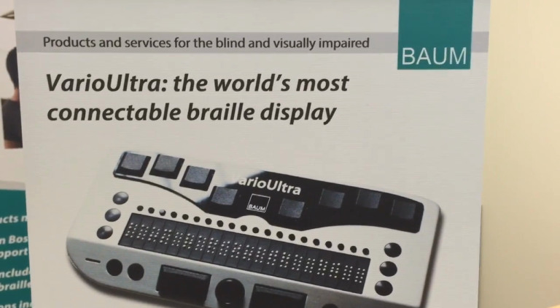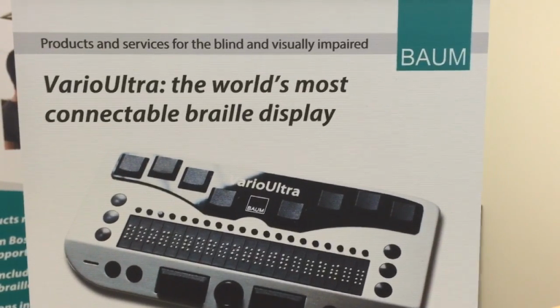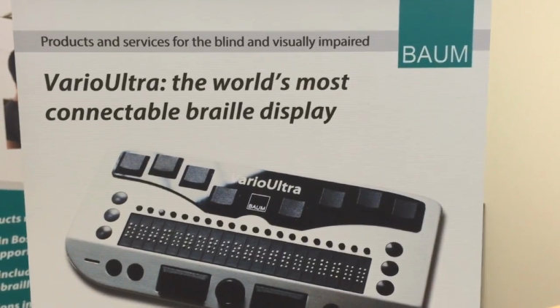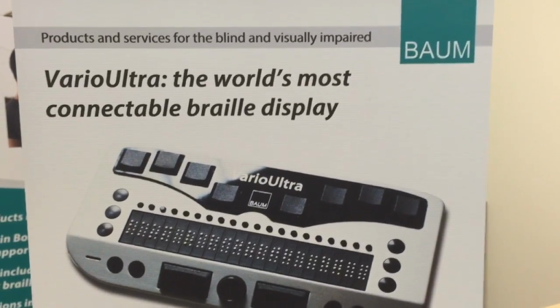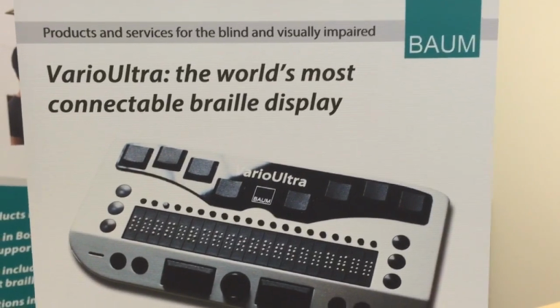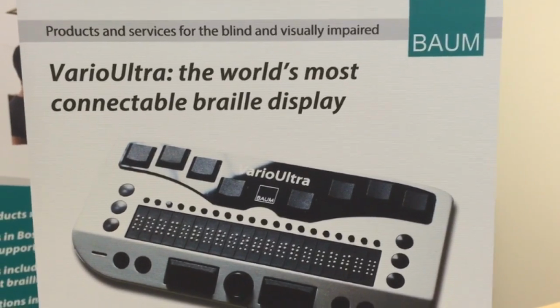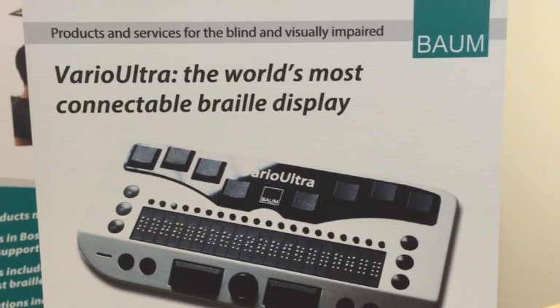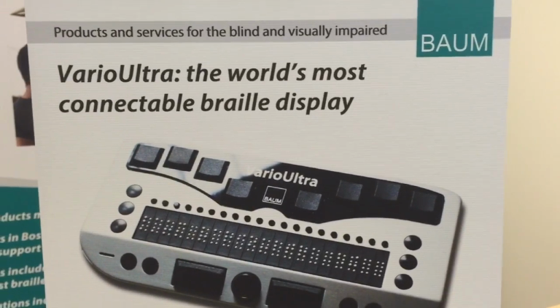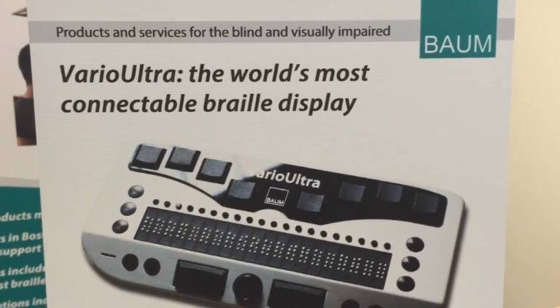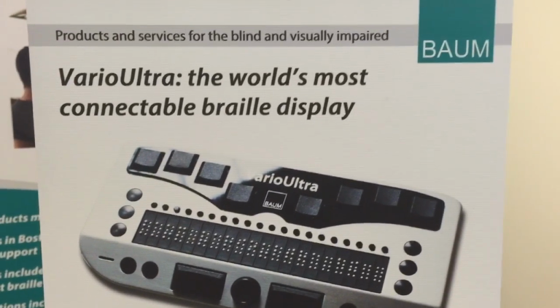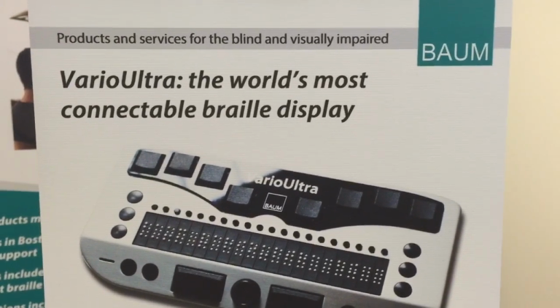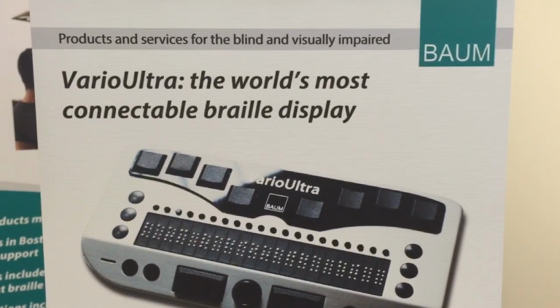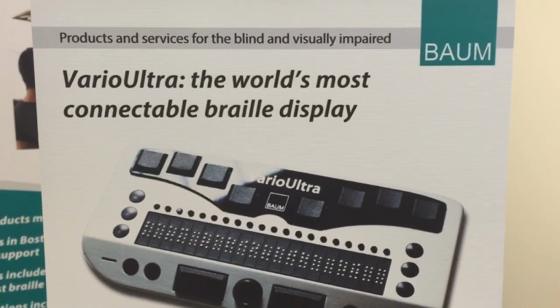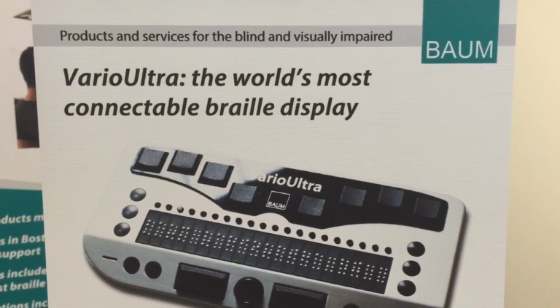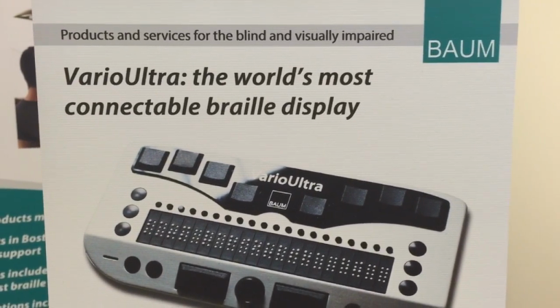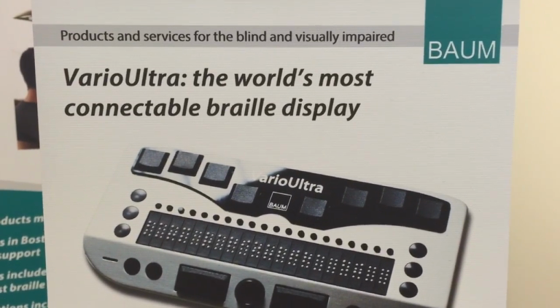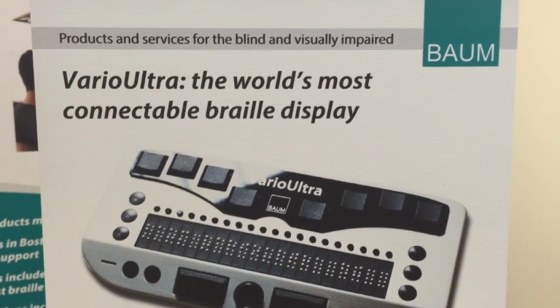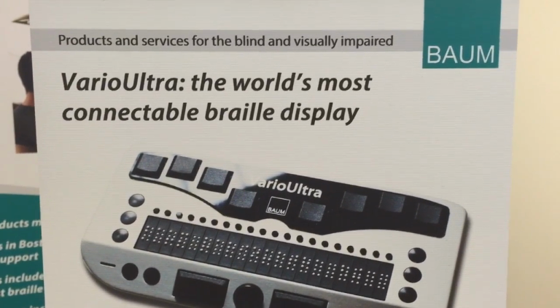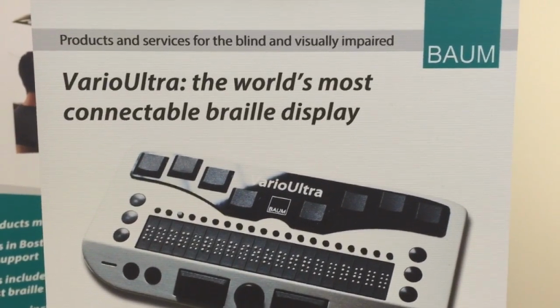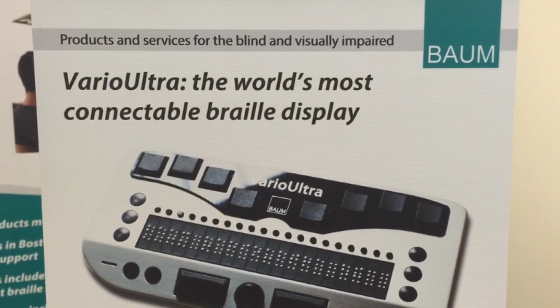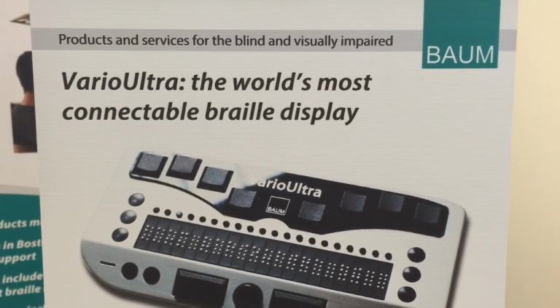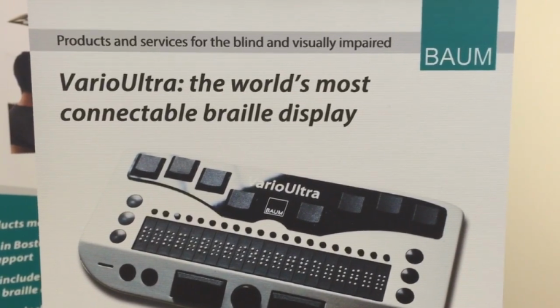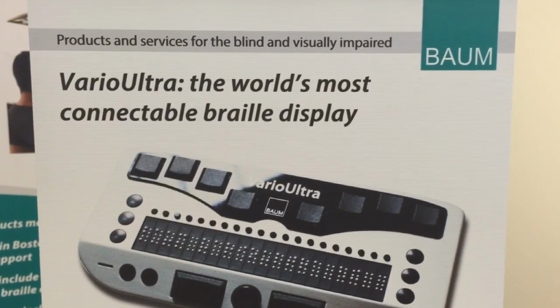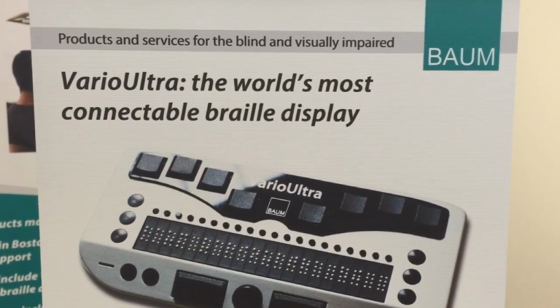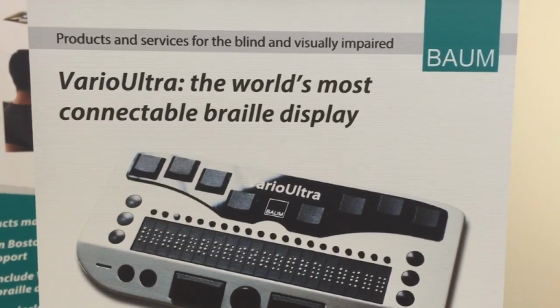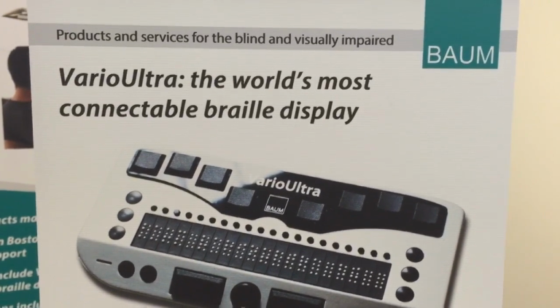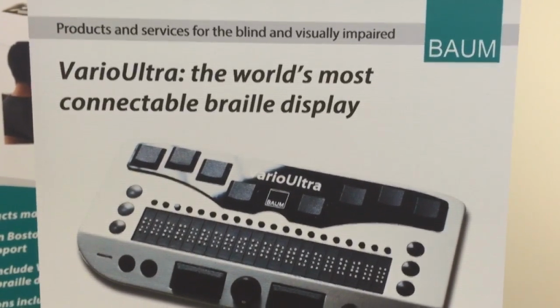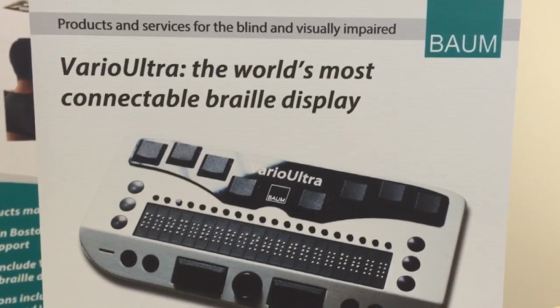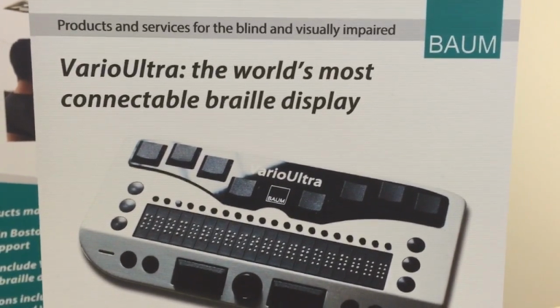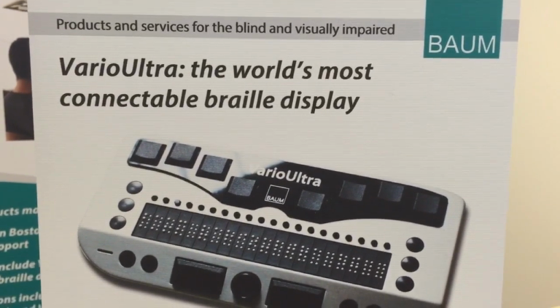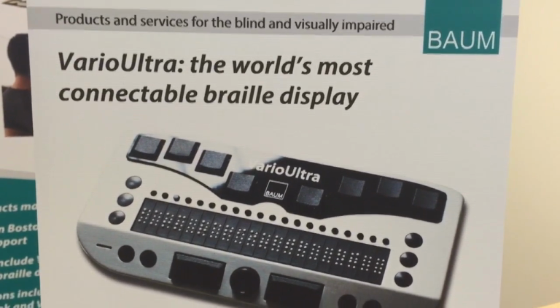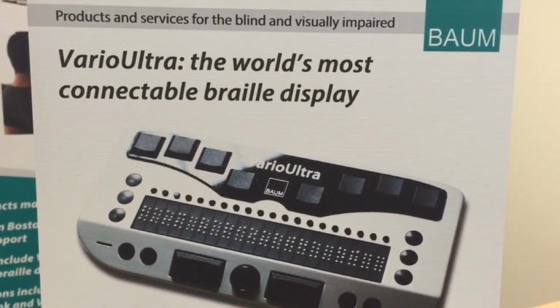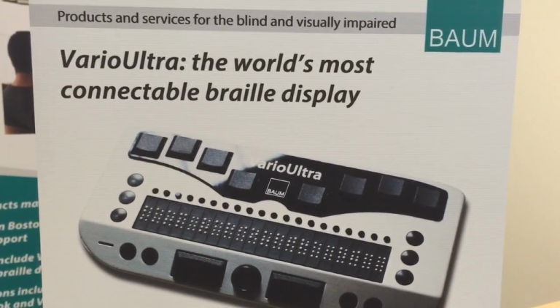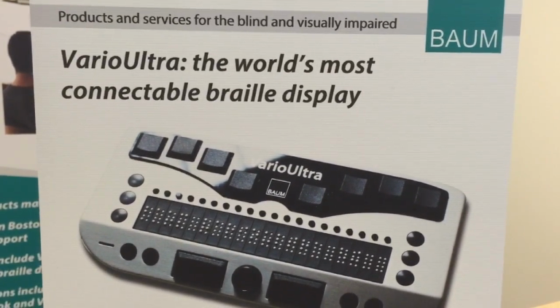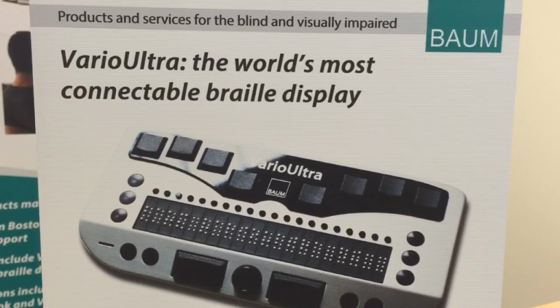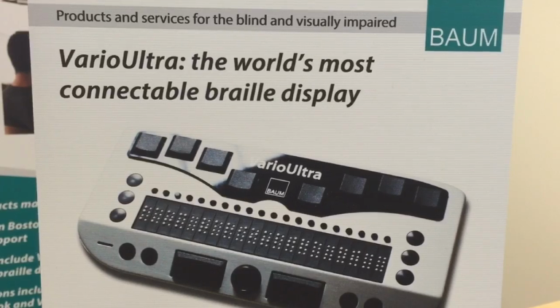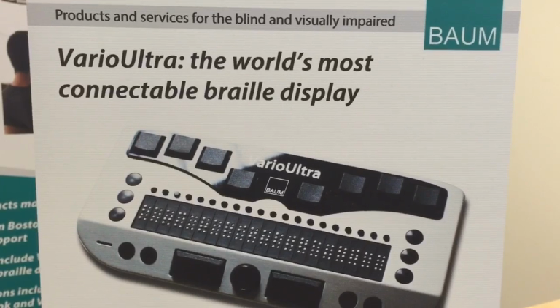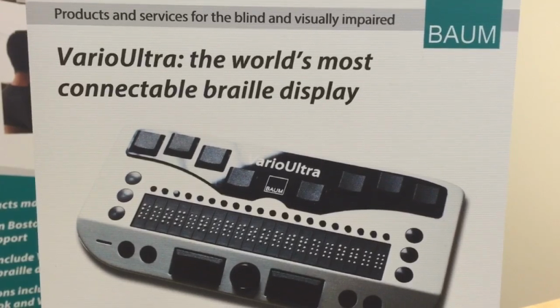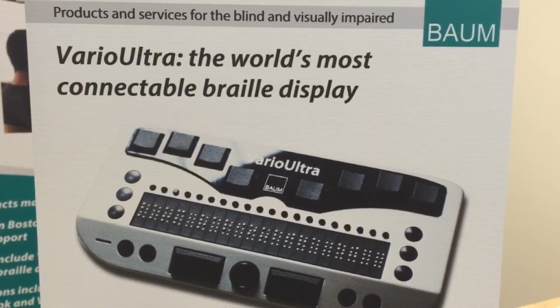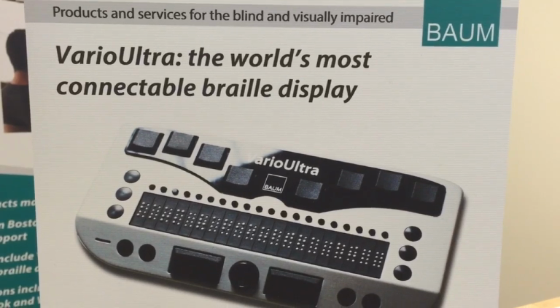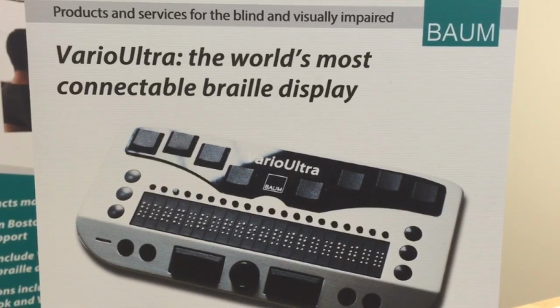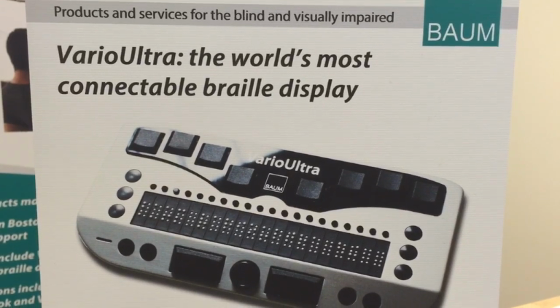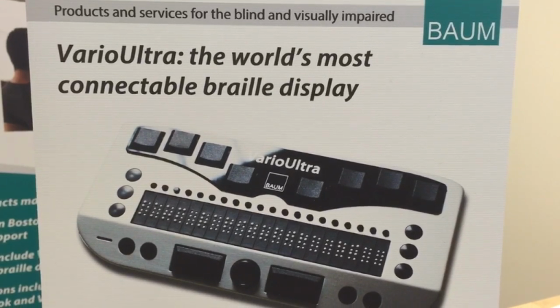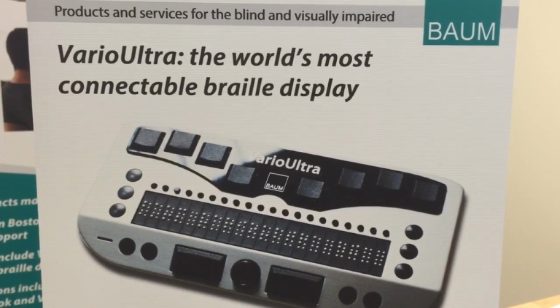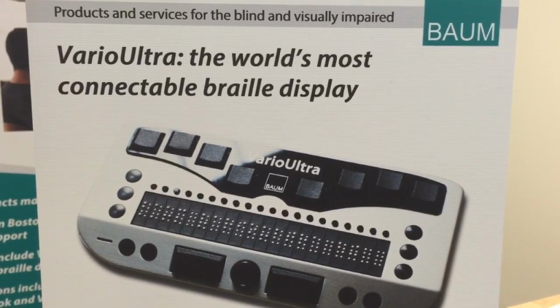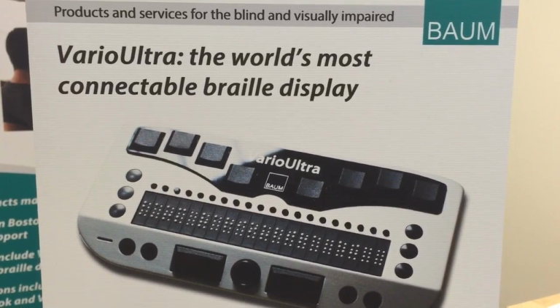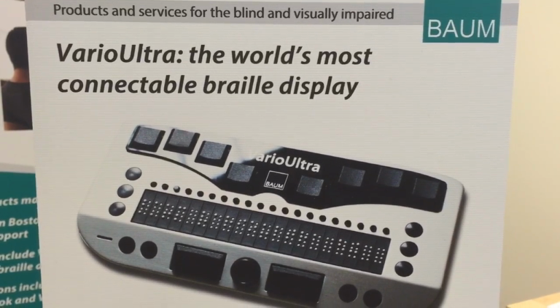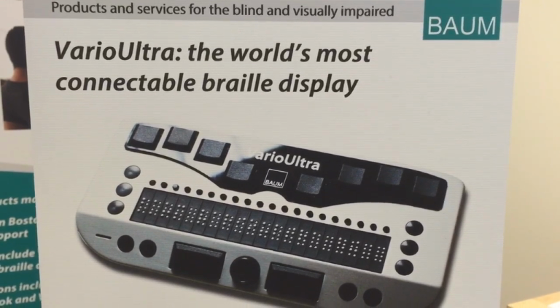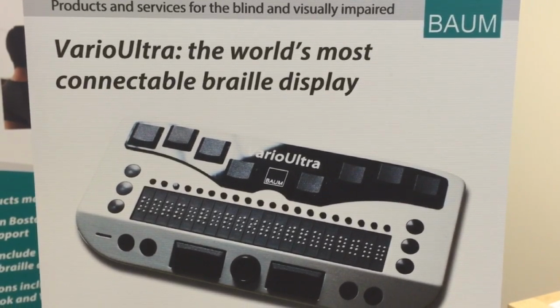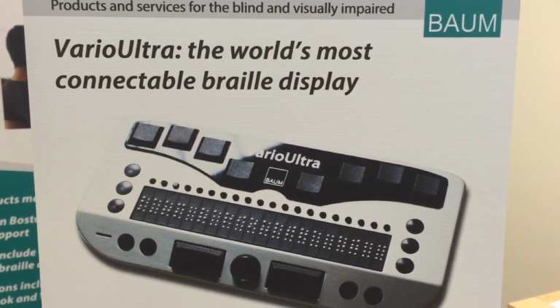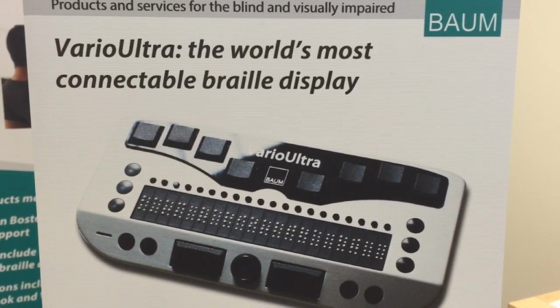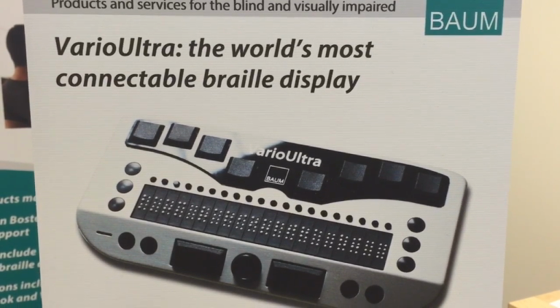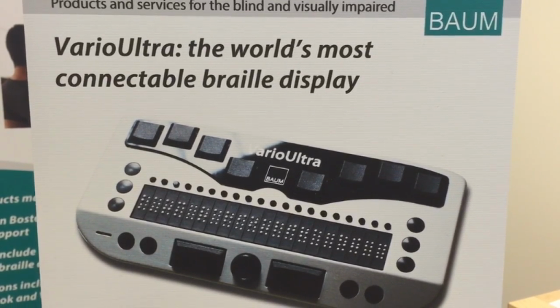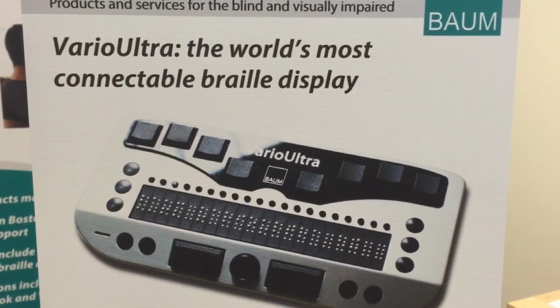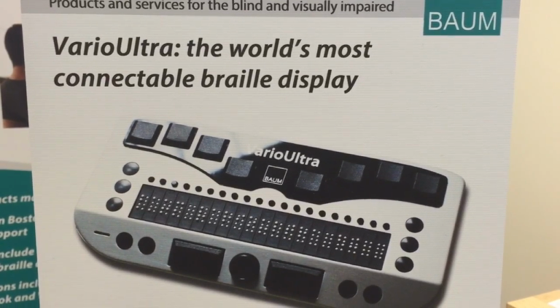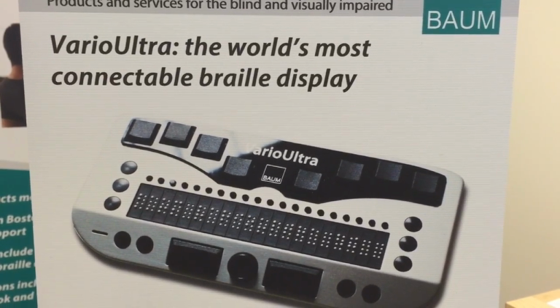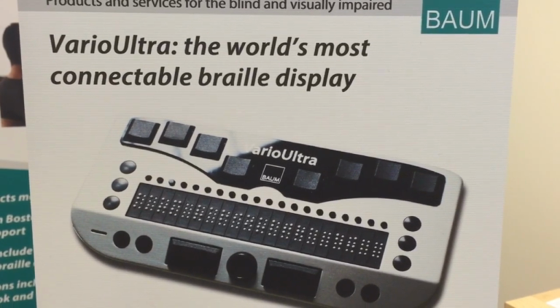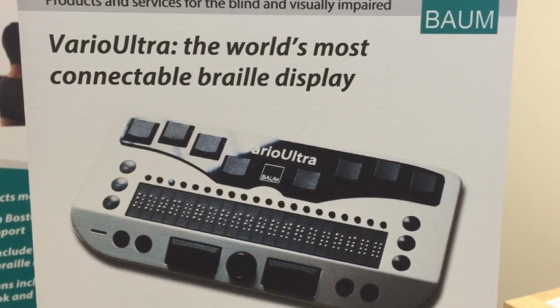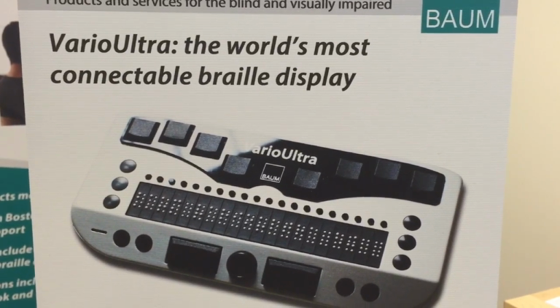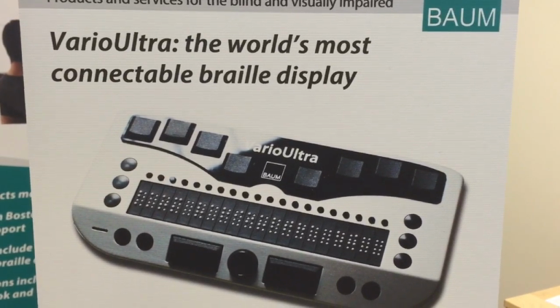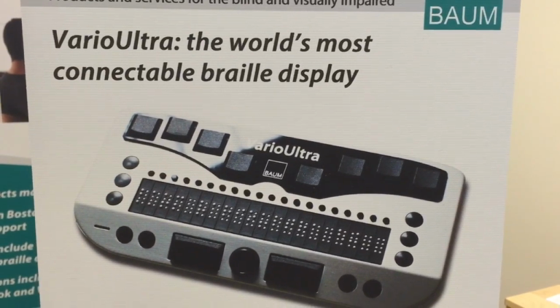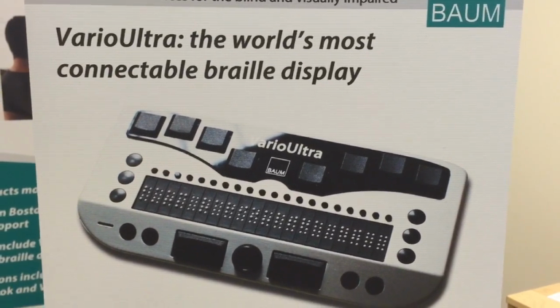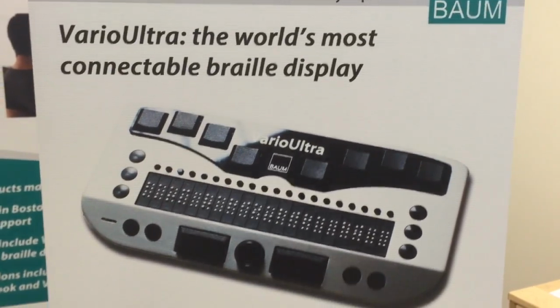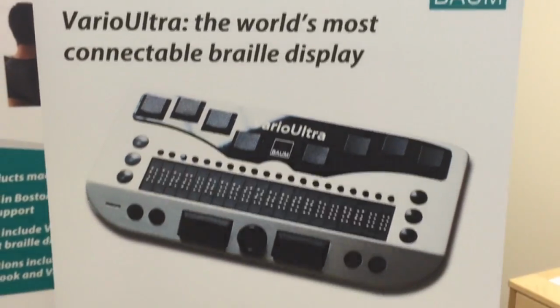Hello, this is David Bradburn with BaumUSA. Welcome to this review of Vario Ultra 20 and Vario Ultra 40.